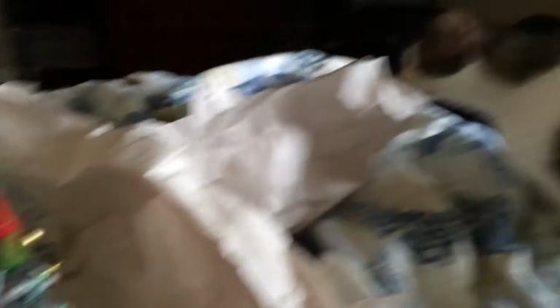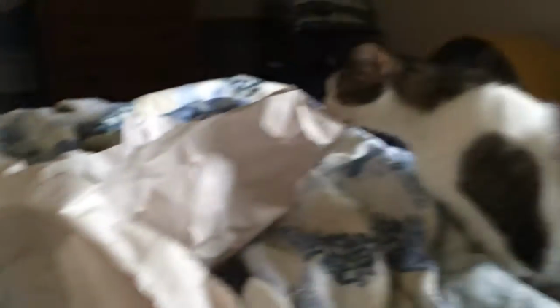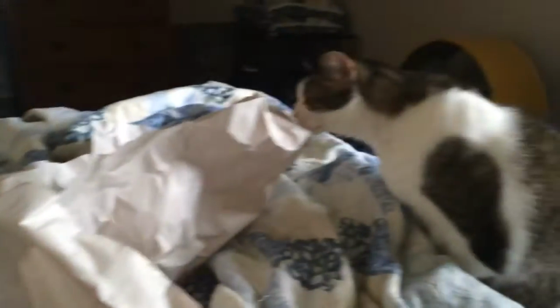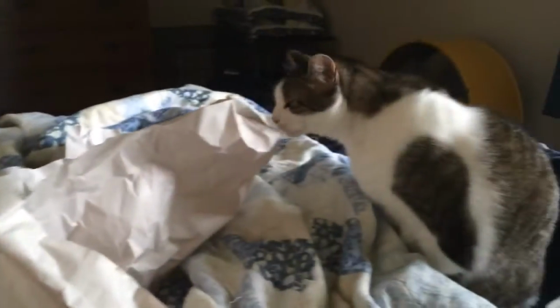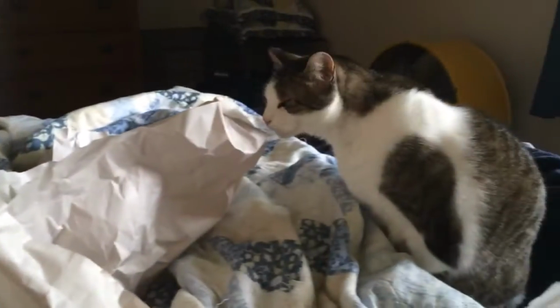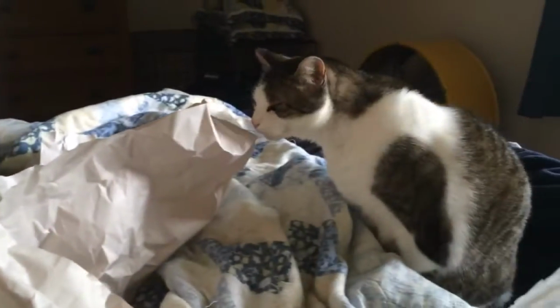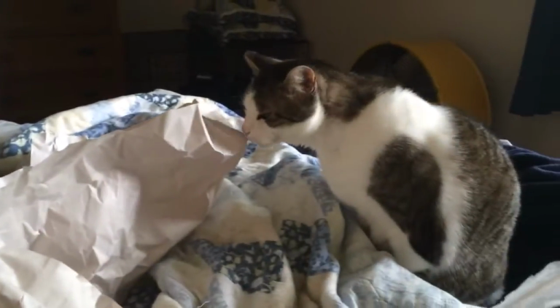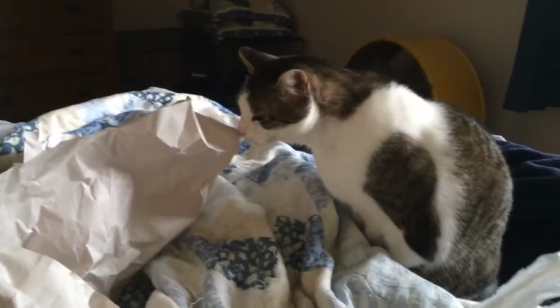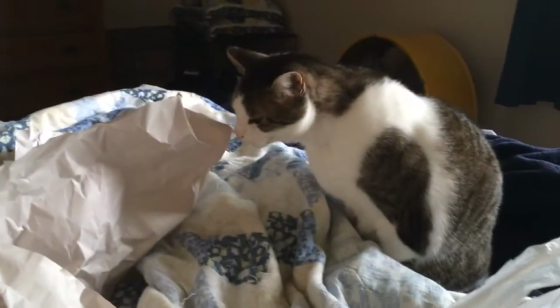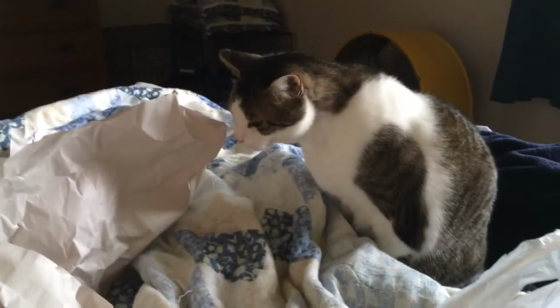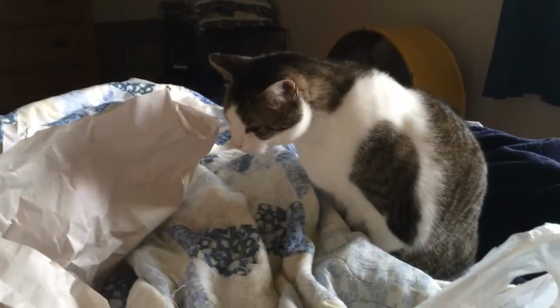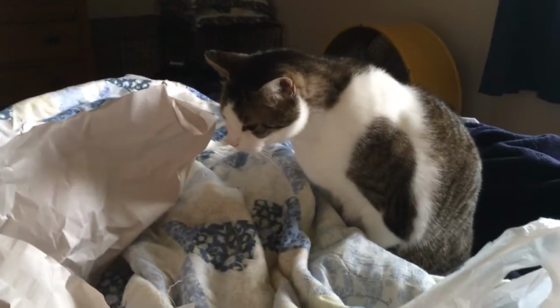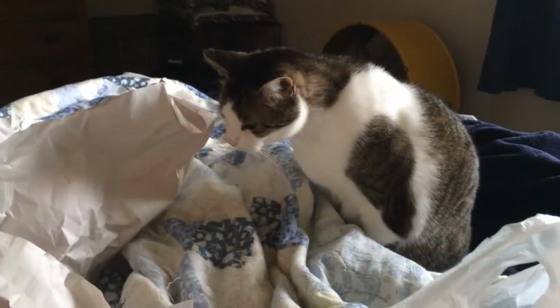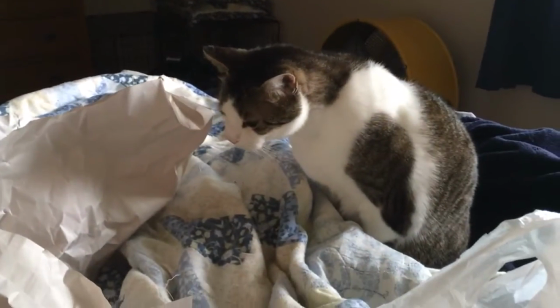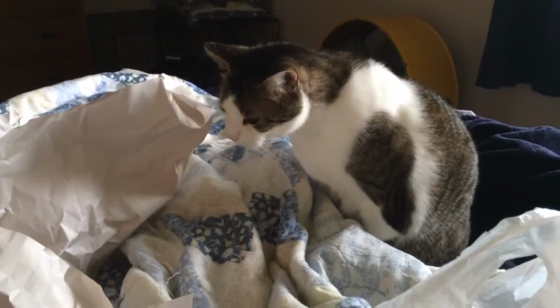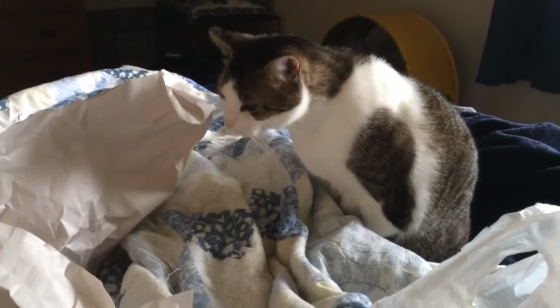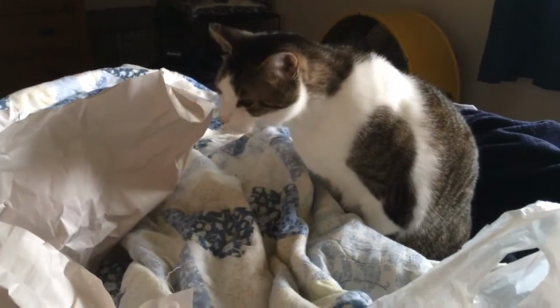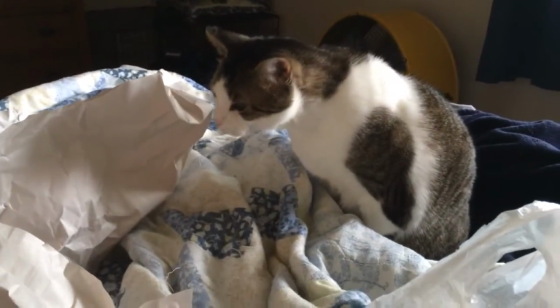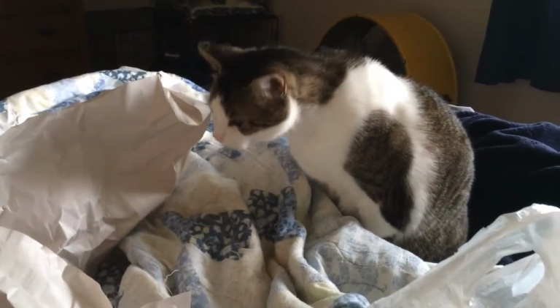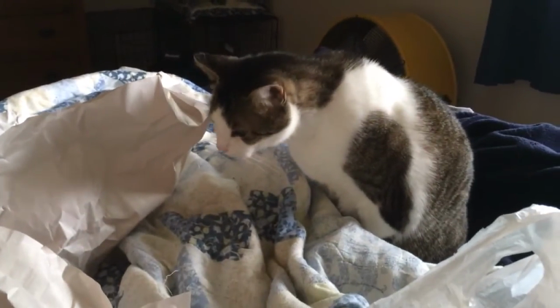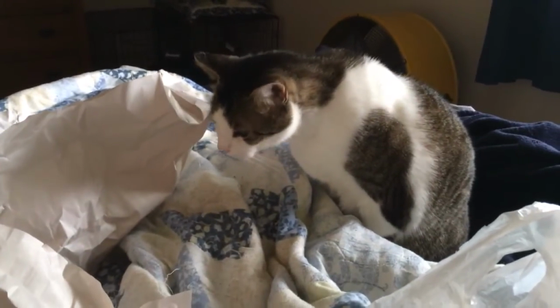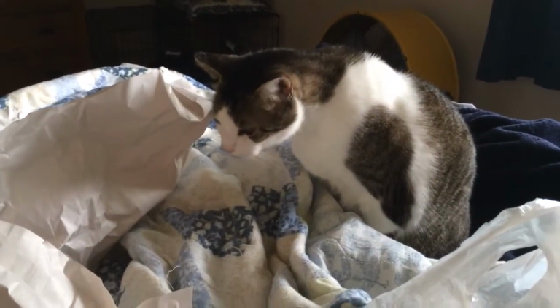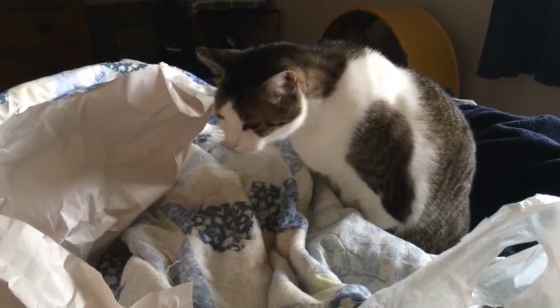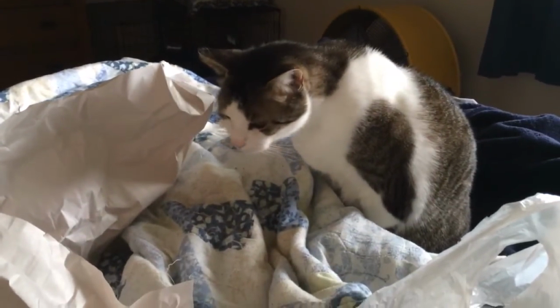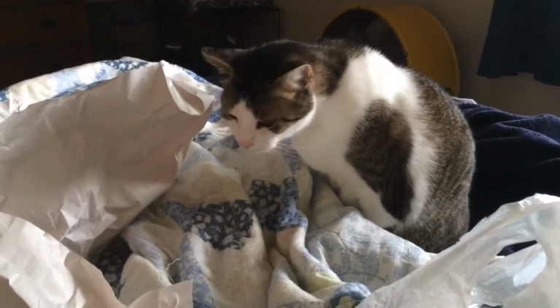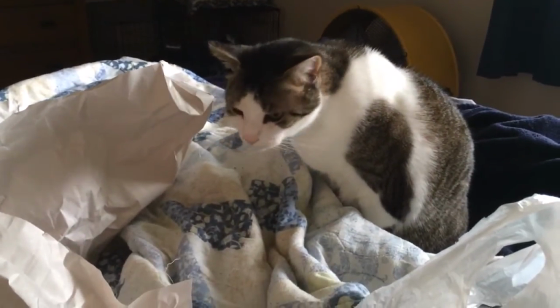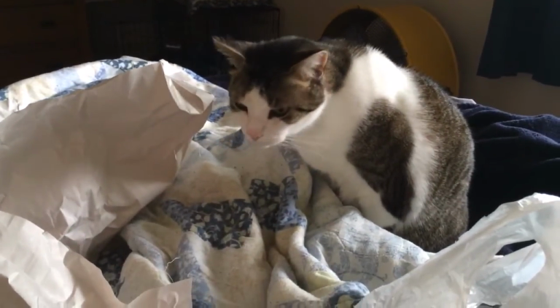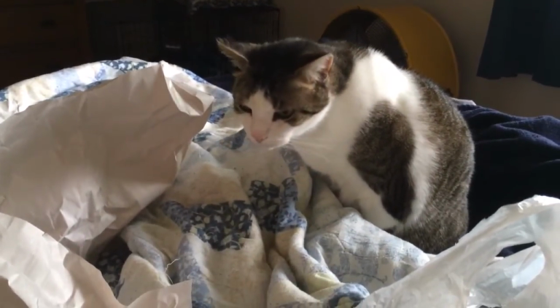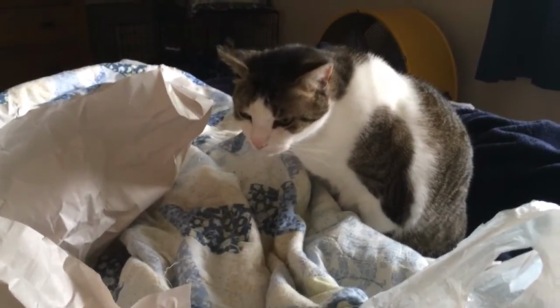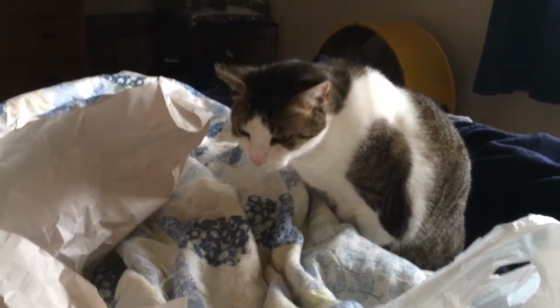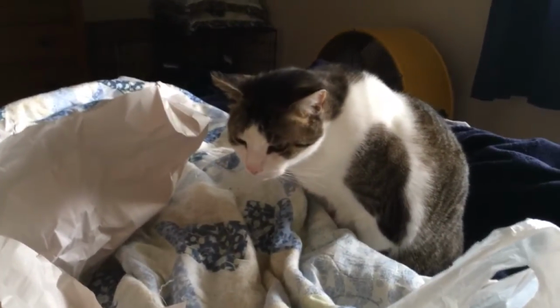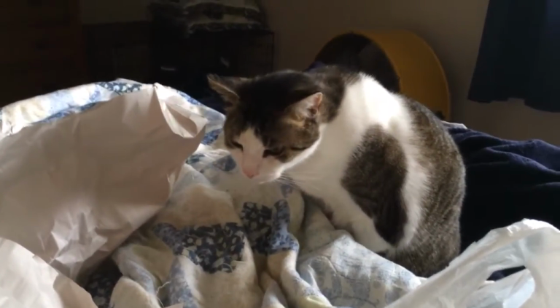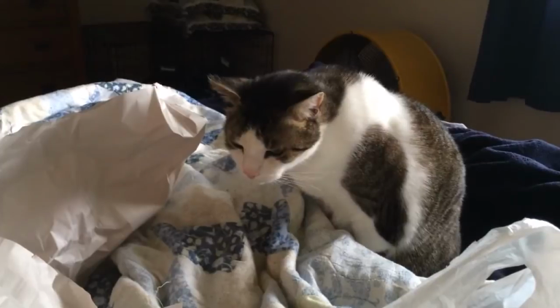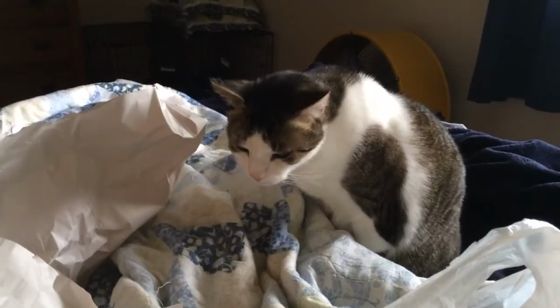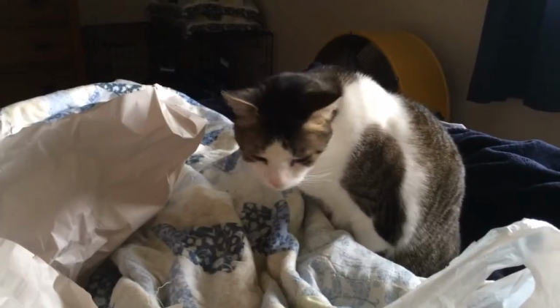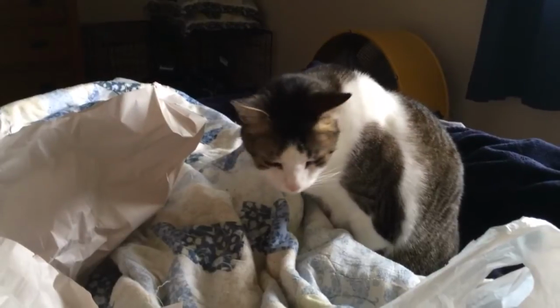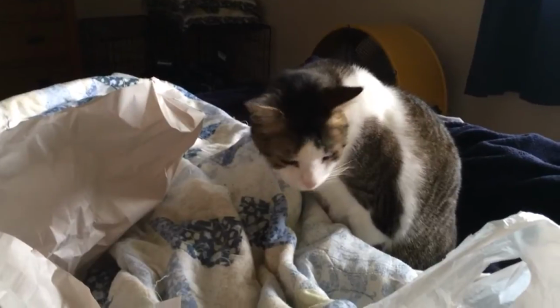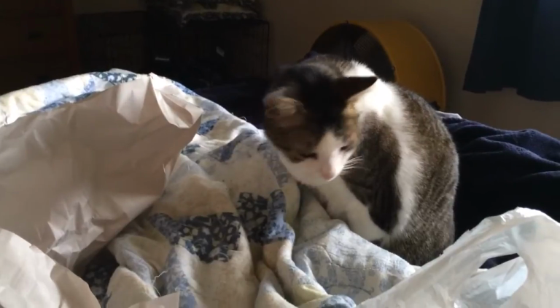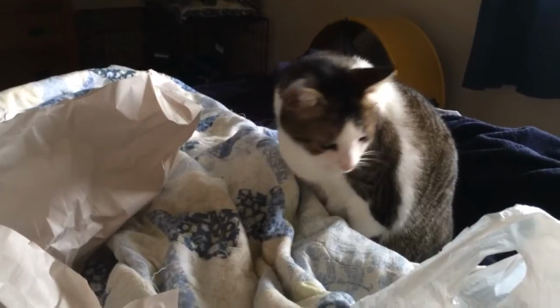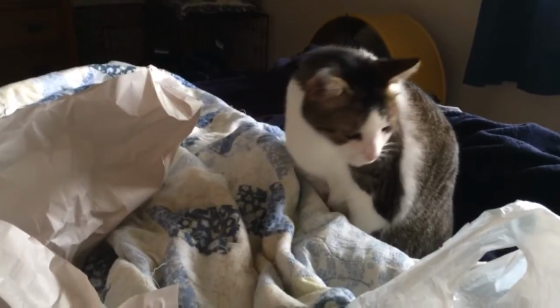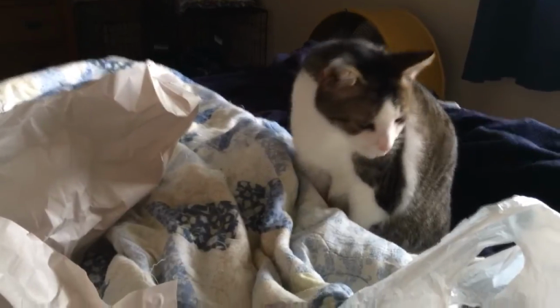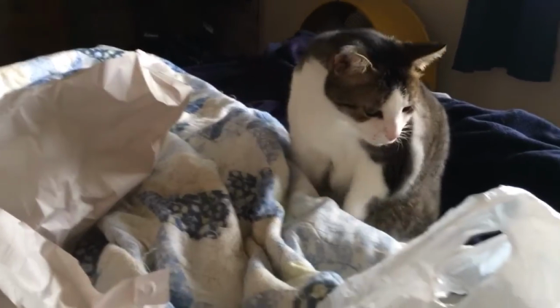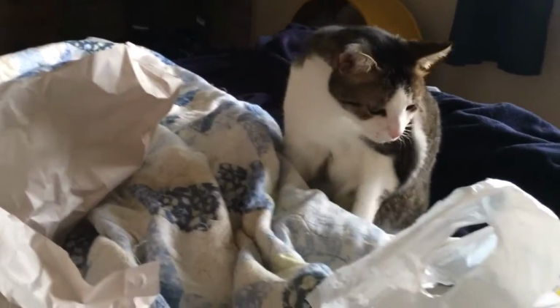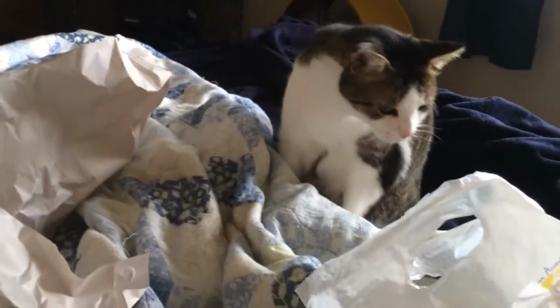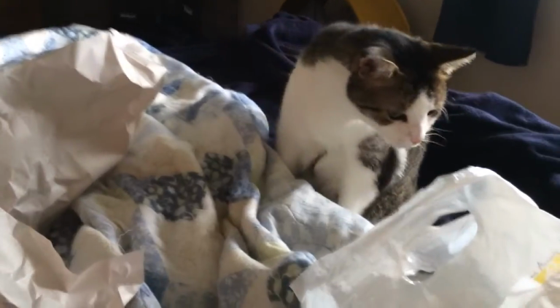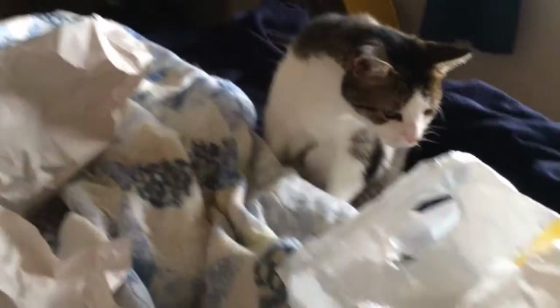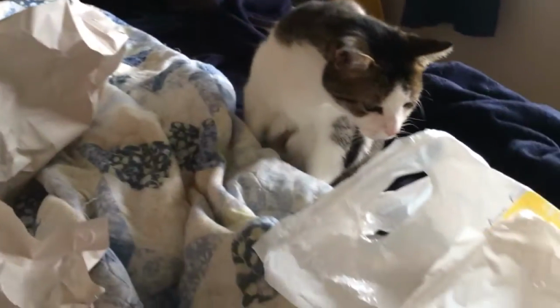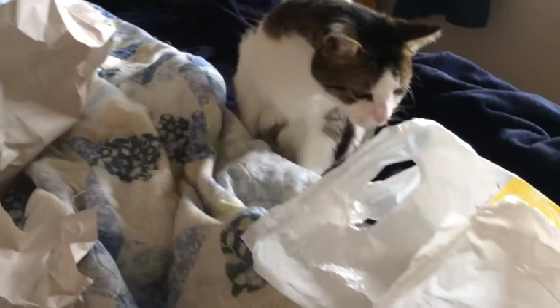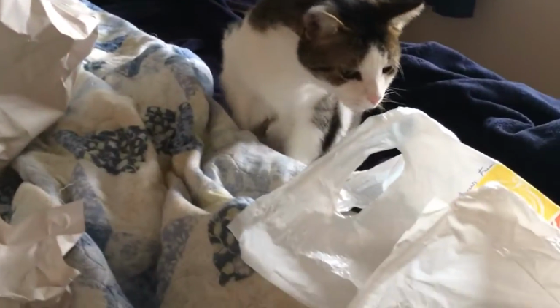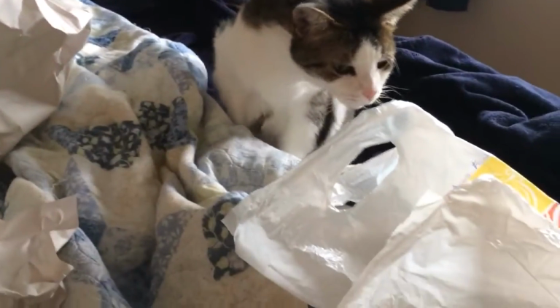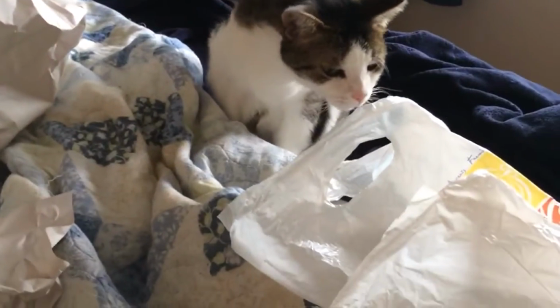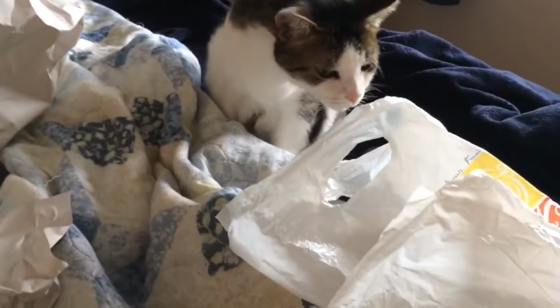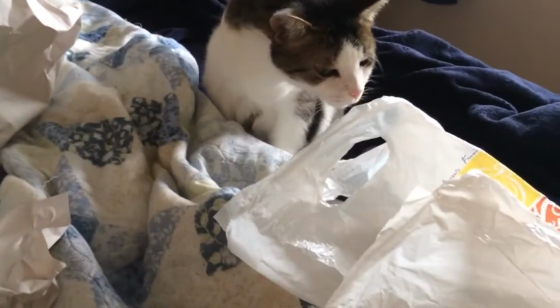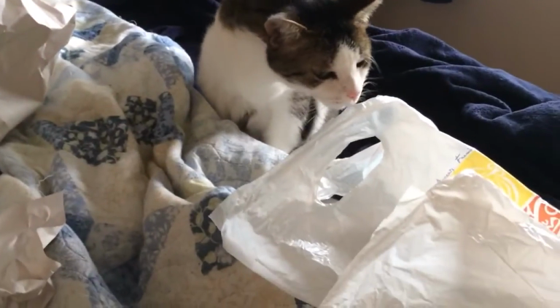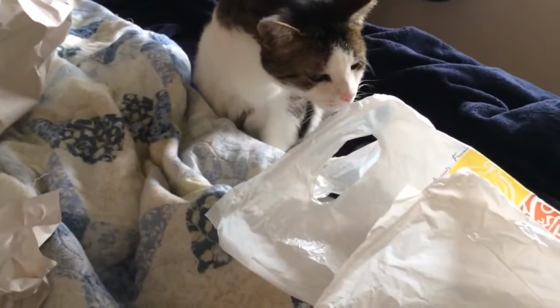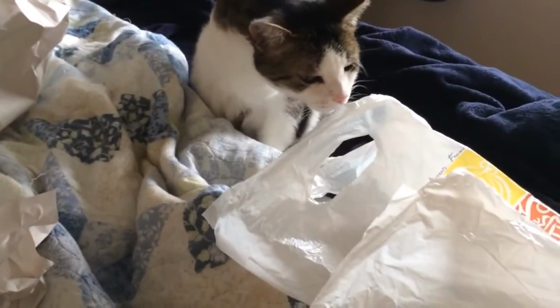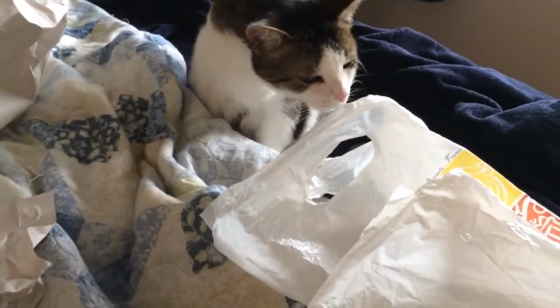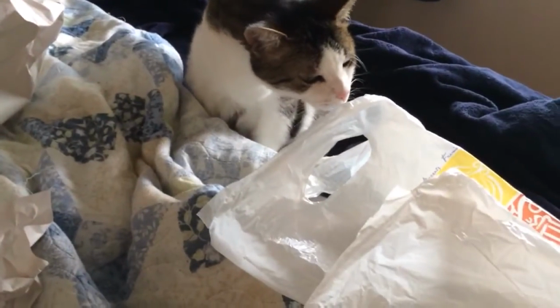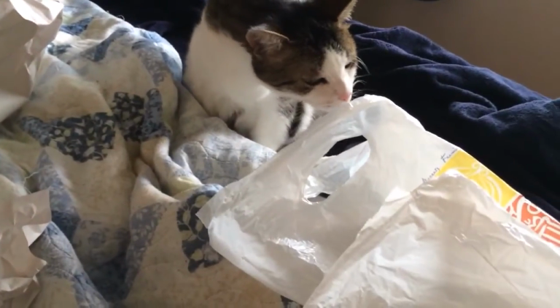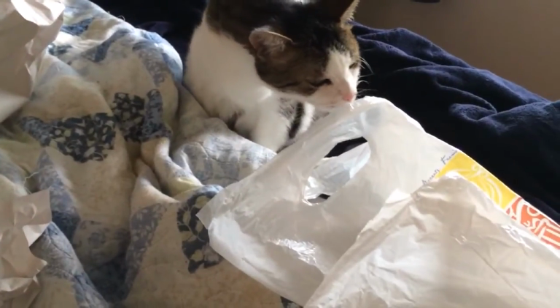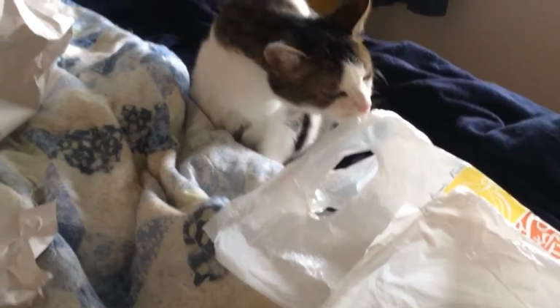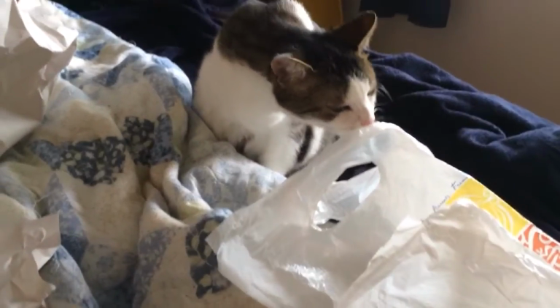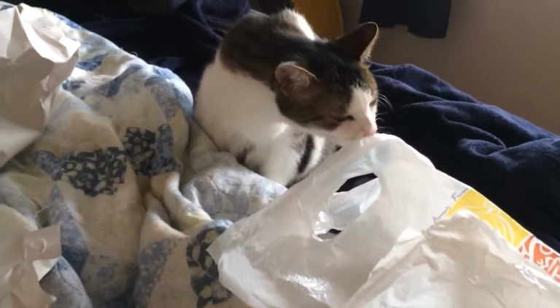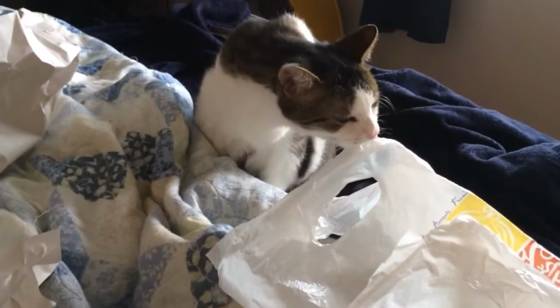Oh, now you're up? Because you heard the paper crinkle? He loves paper. Check that stuff out.